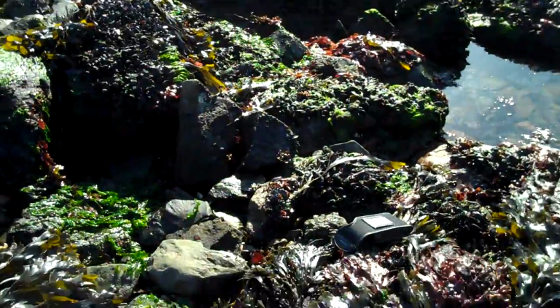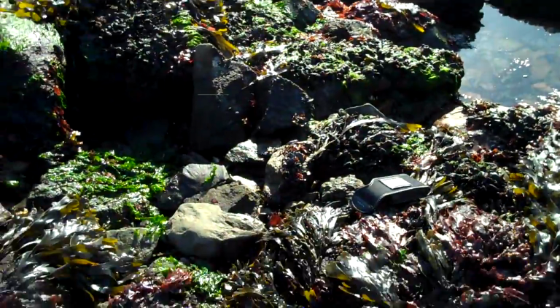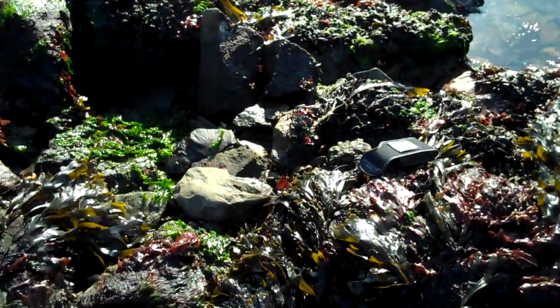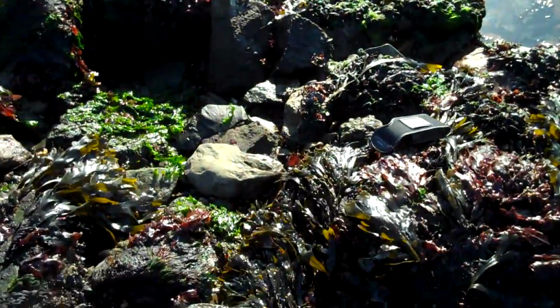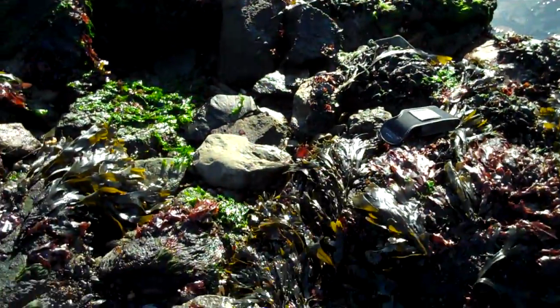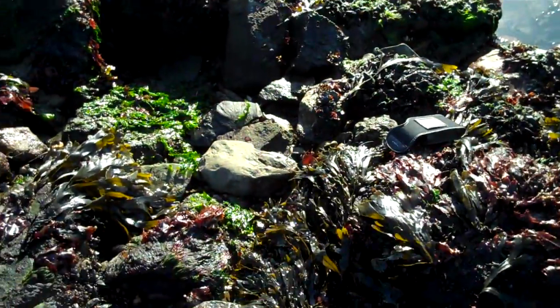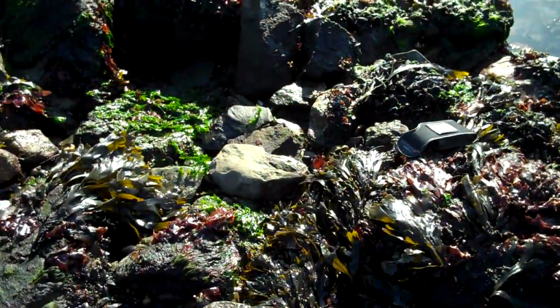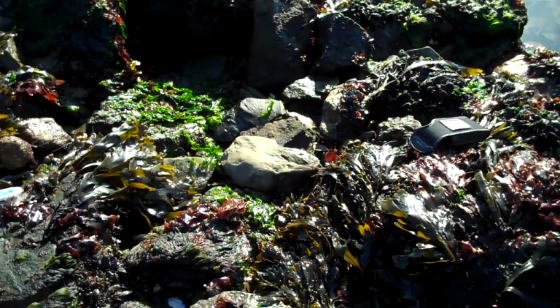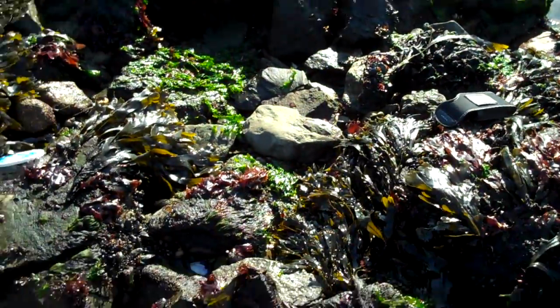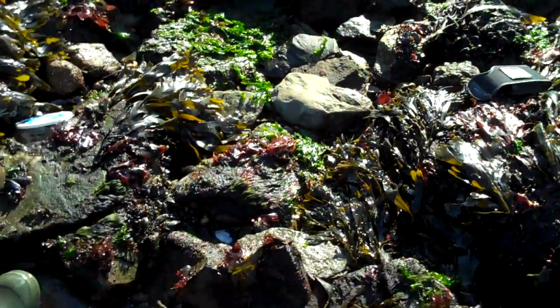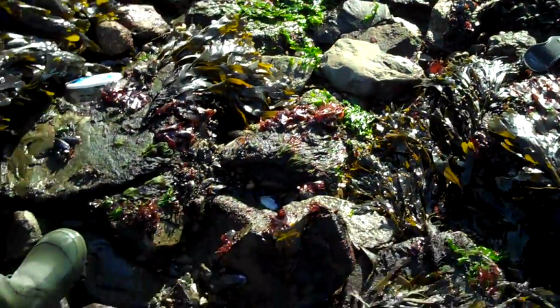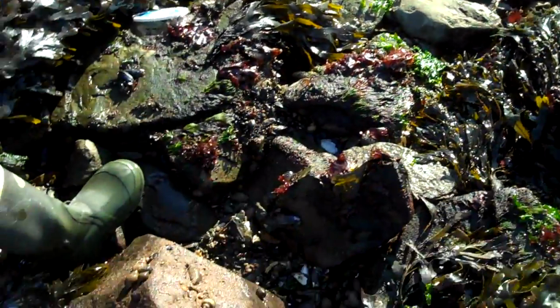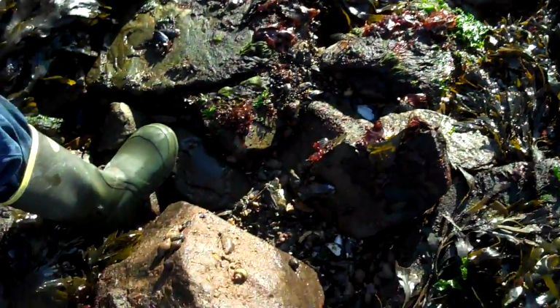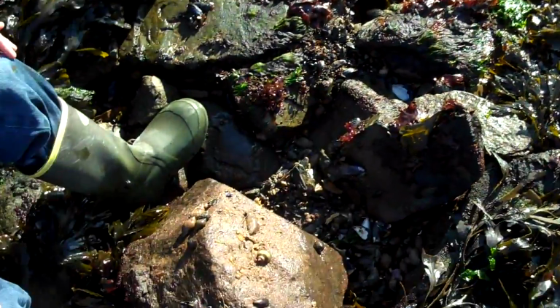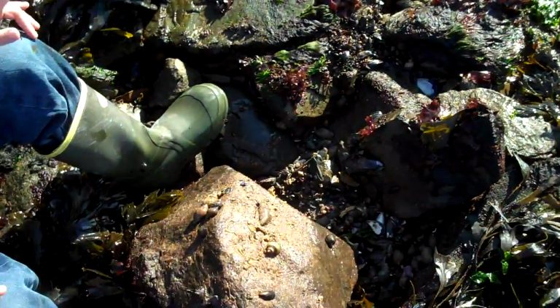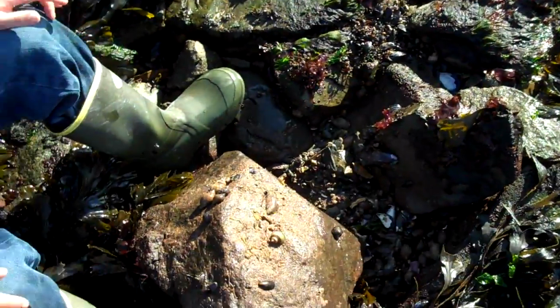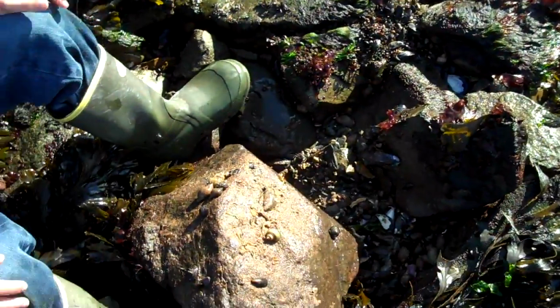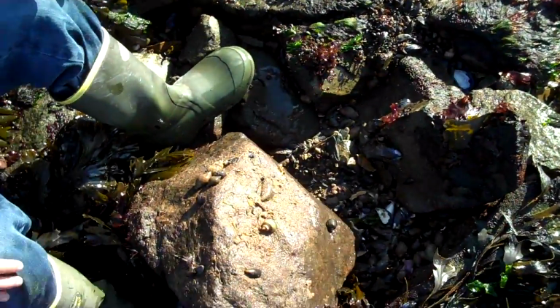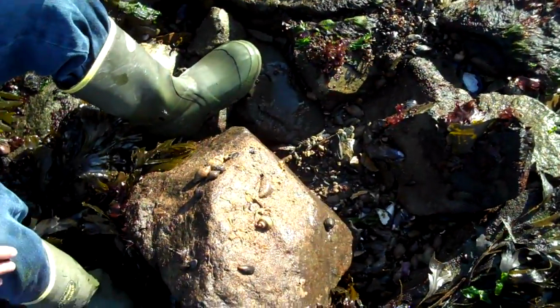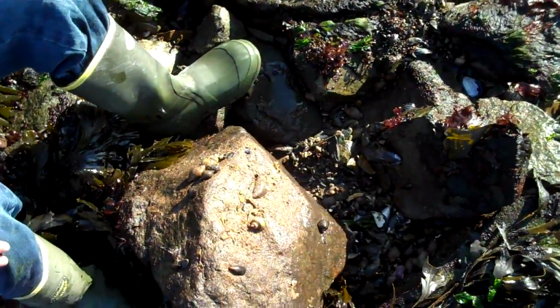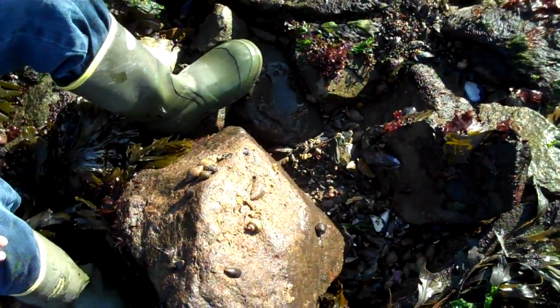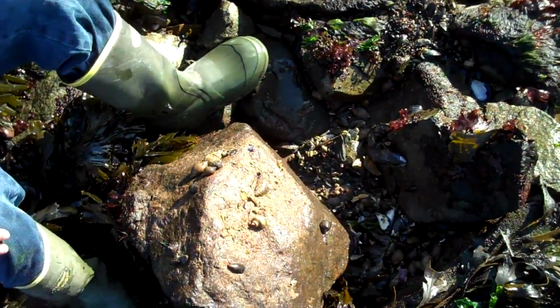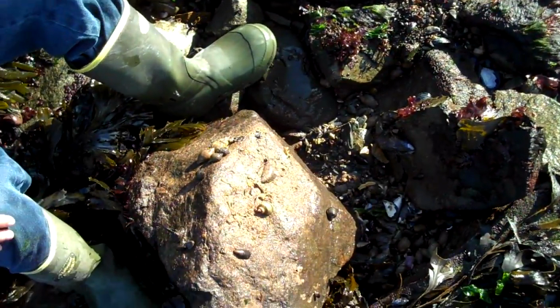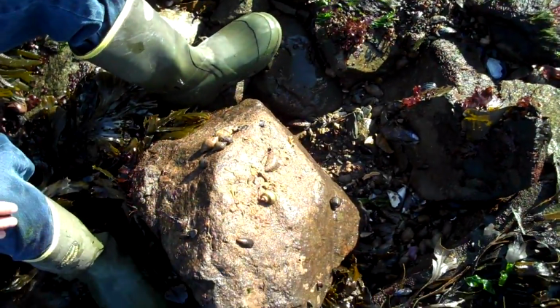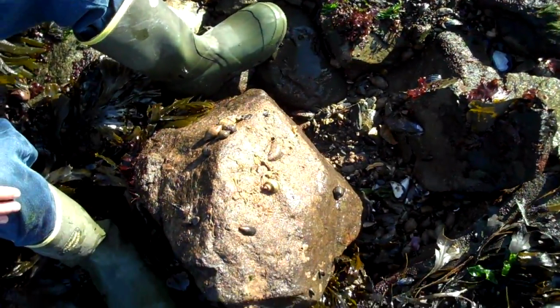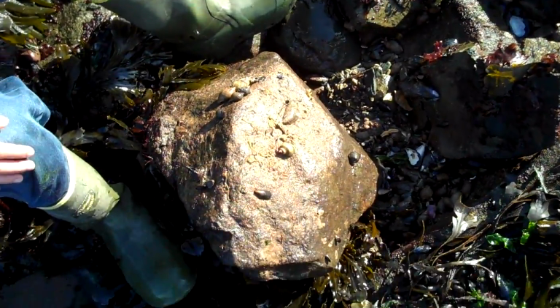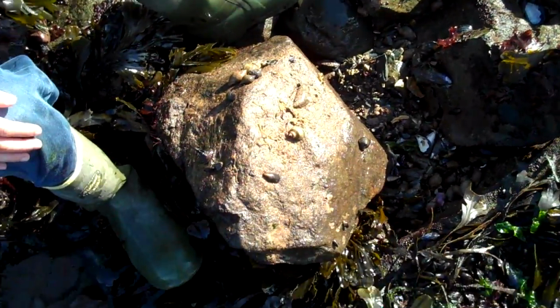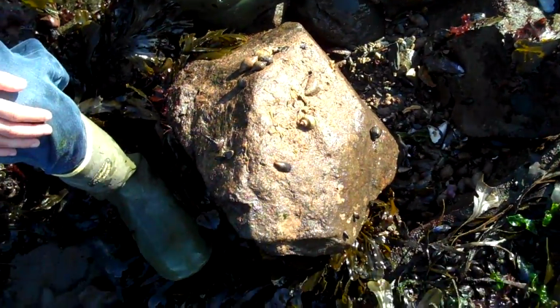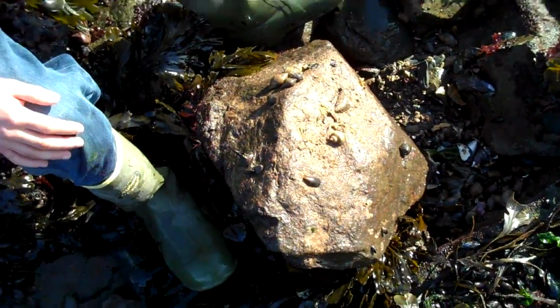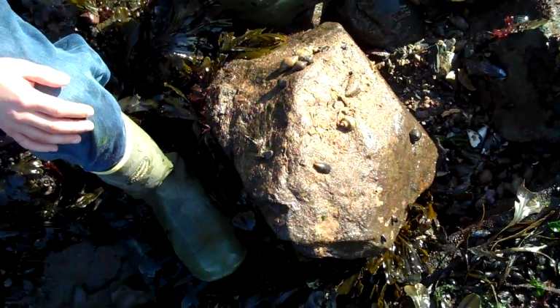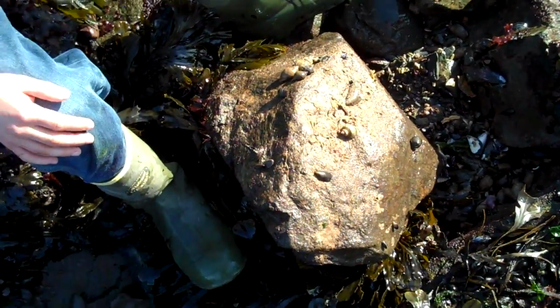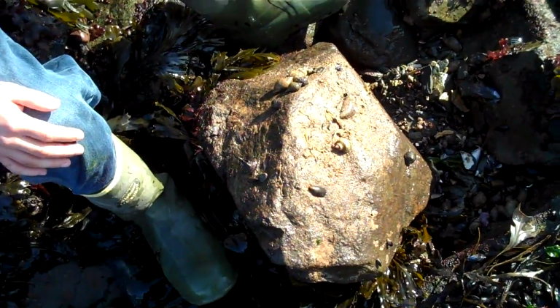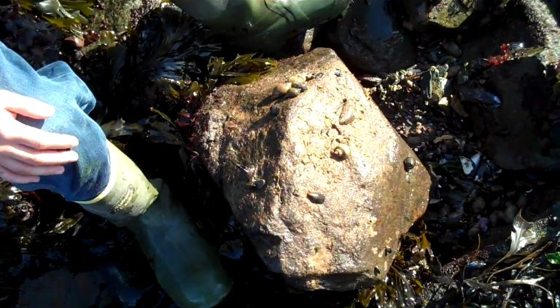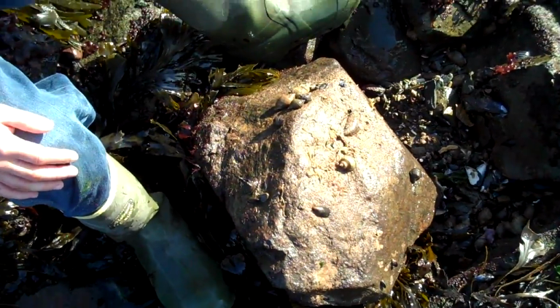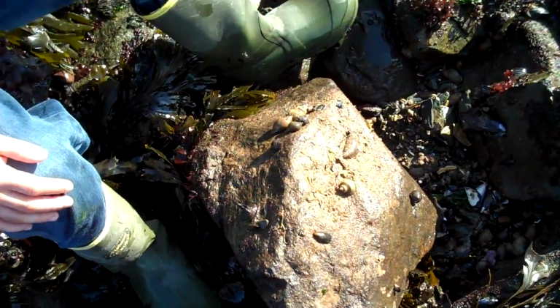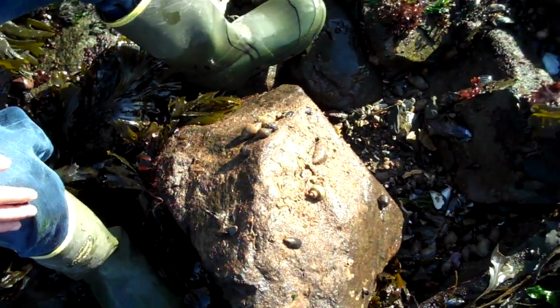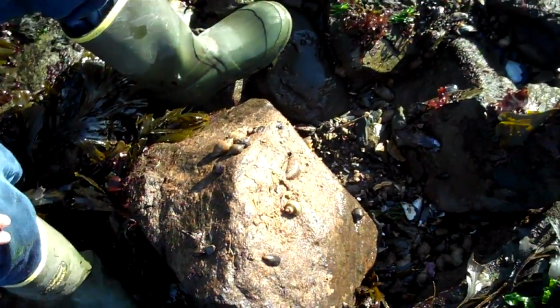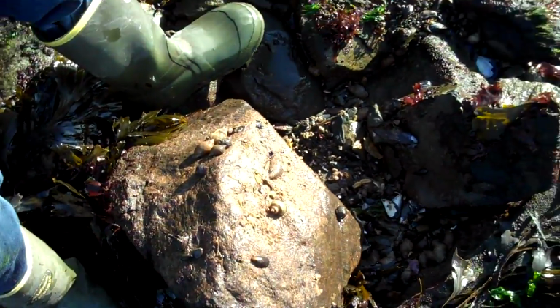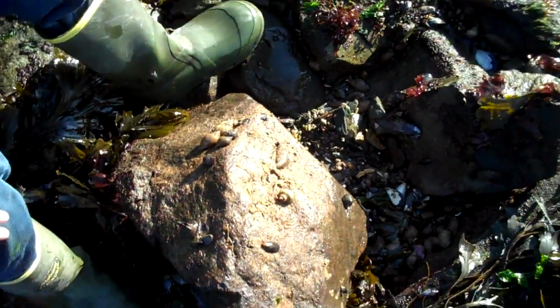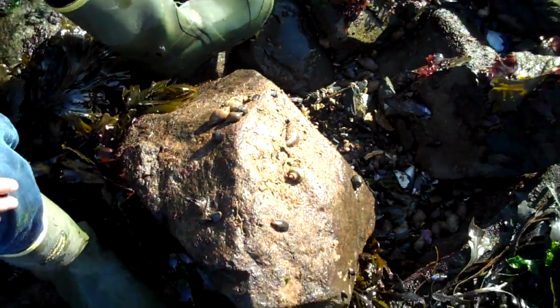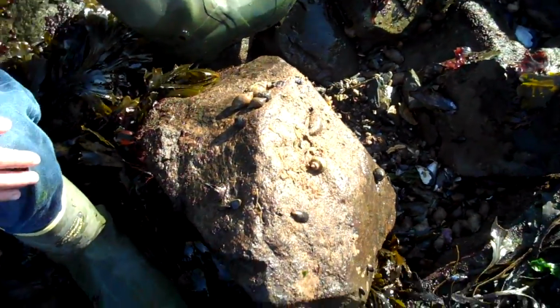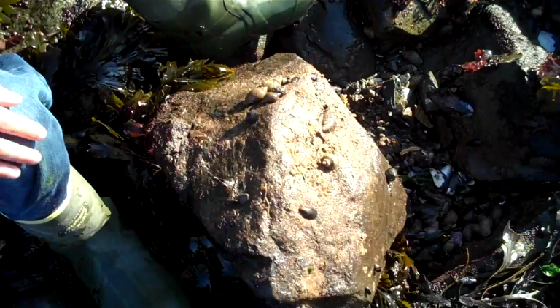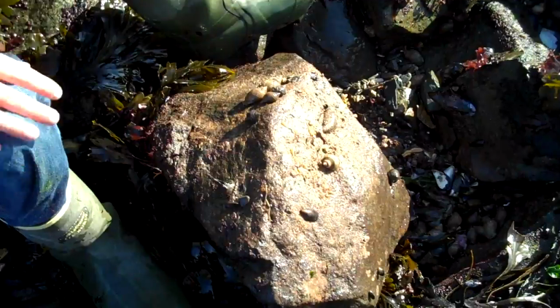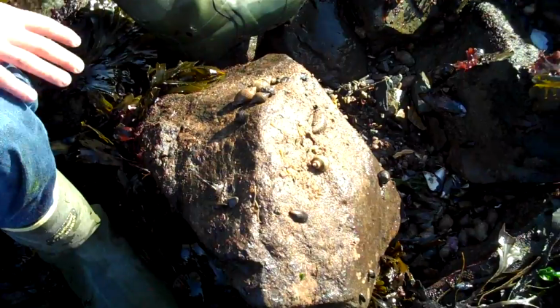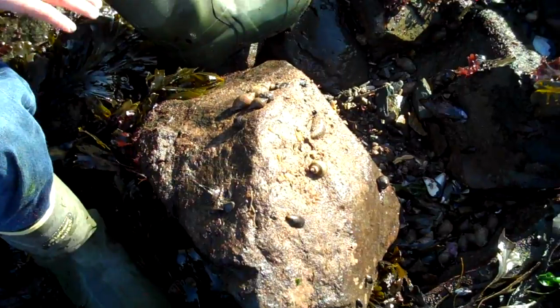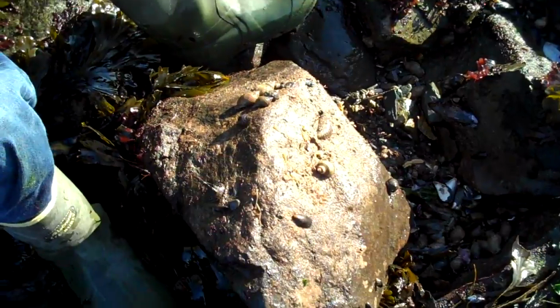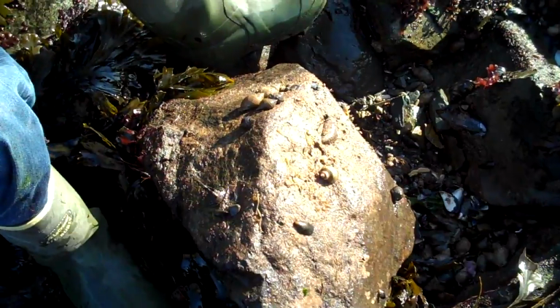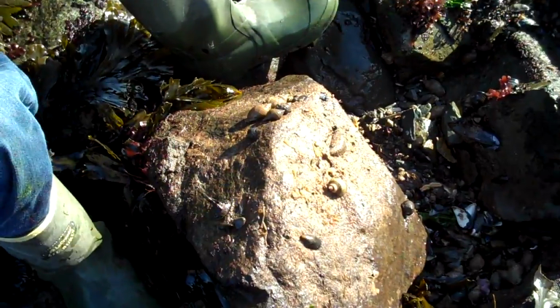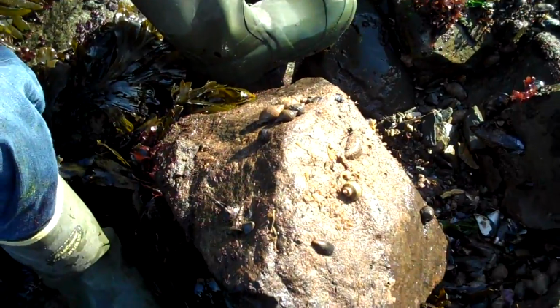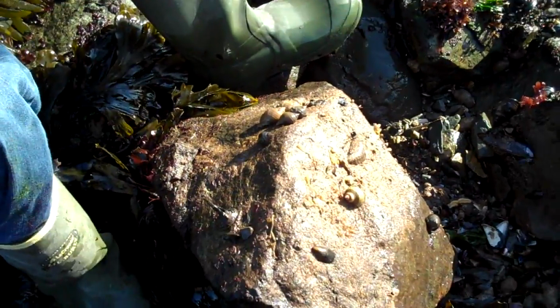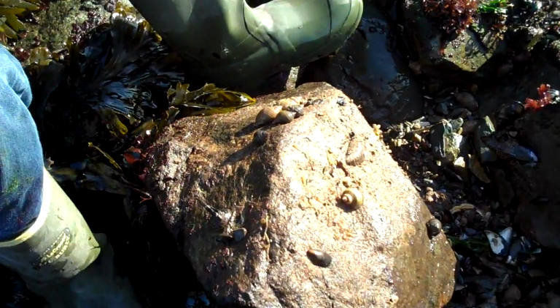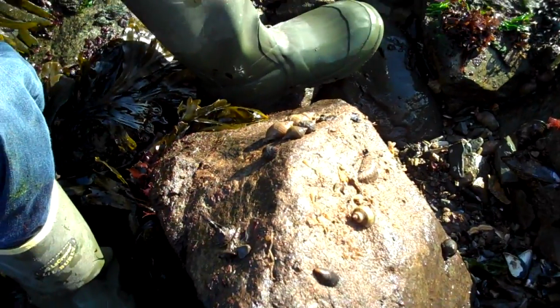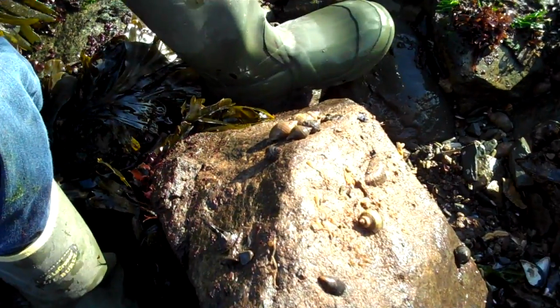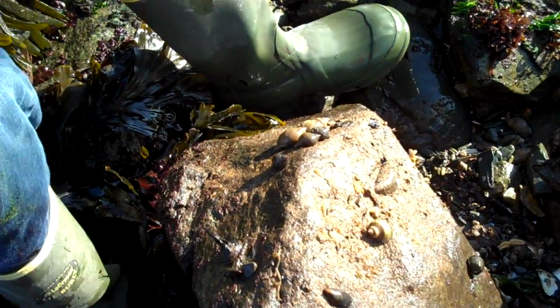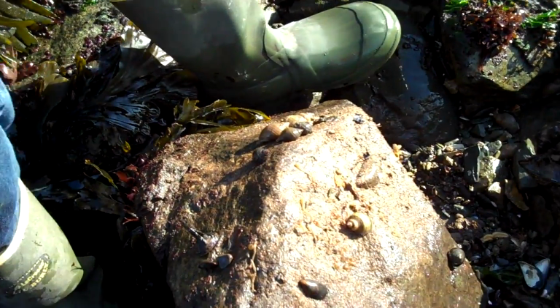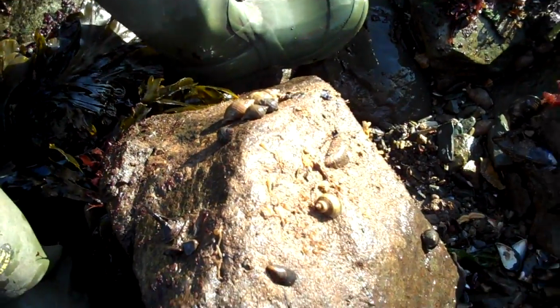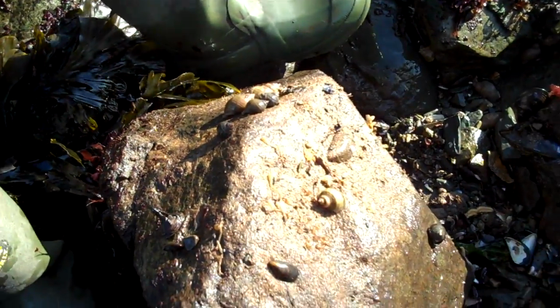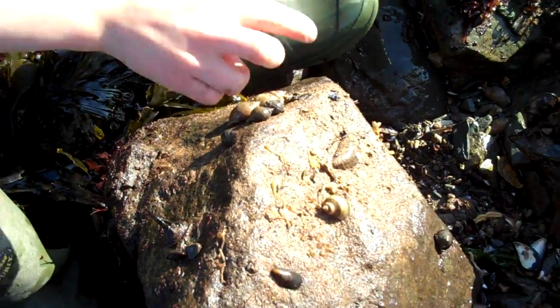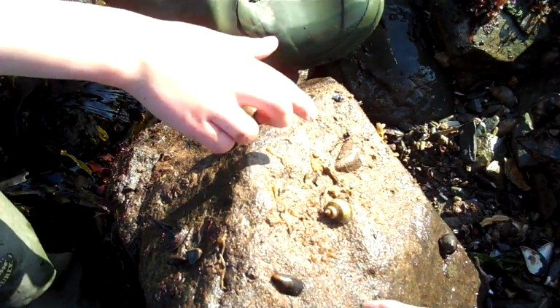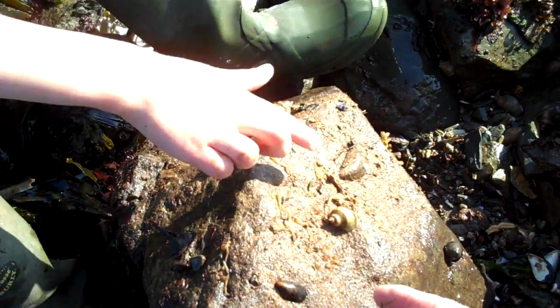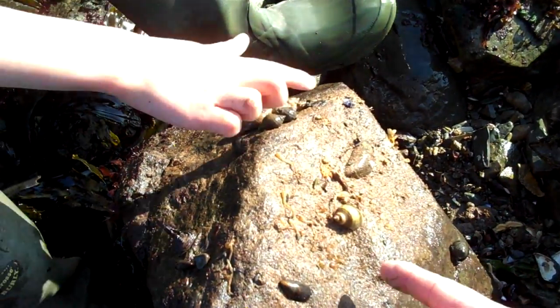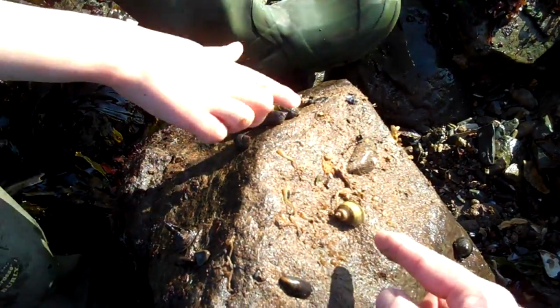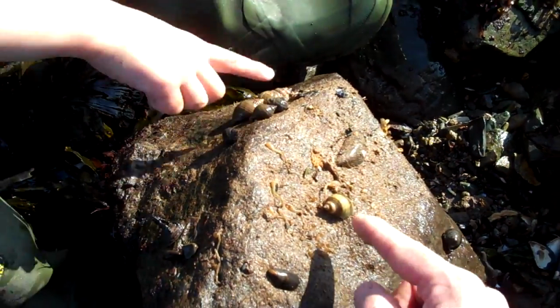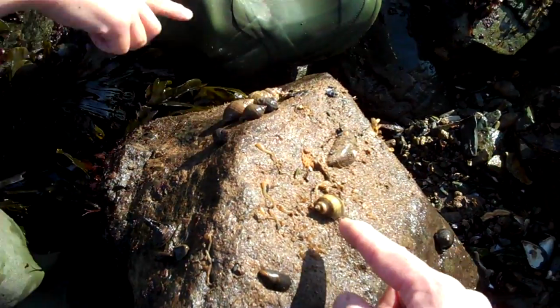I'm here with my son. We're looking for sea spiders, and if you look at this stone, we have found a couple of sea spiders.